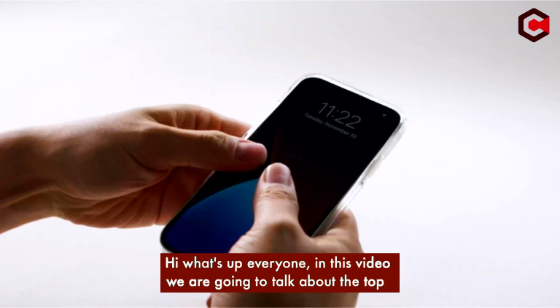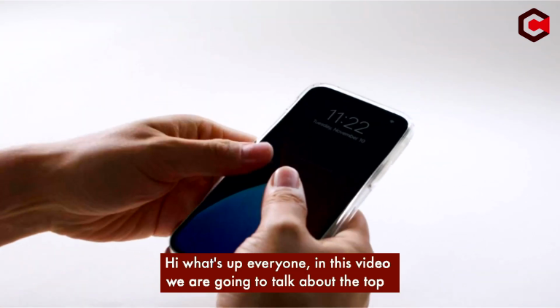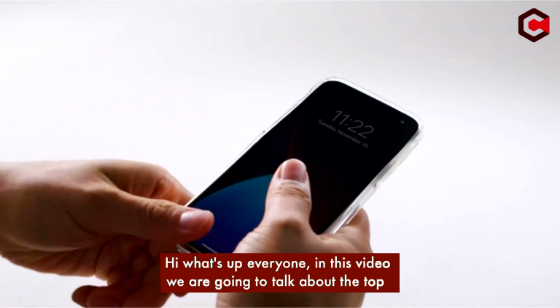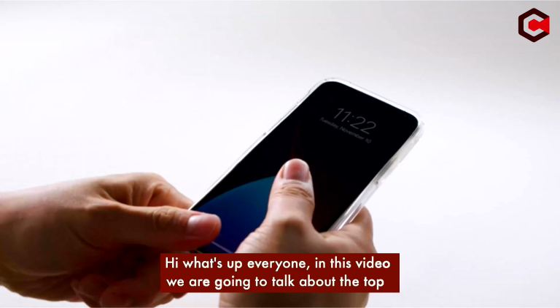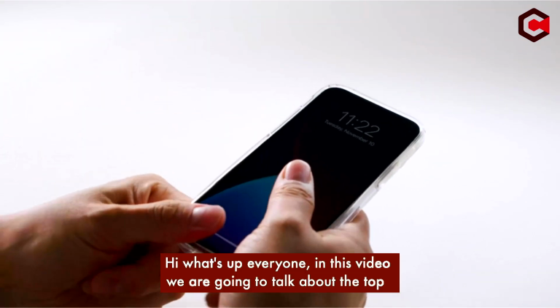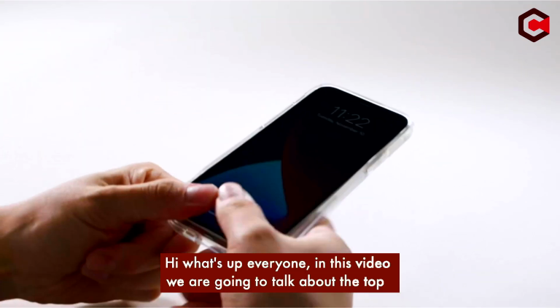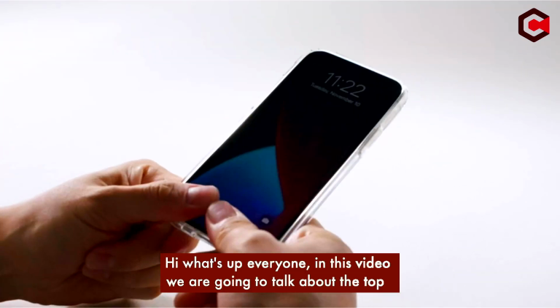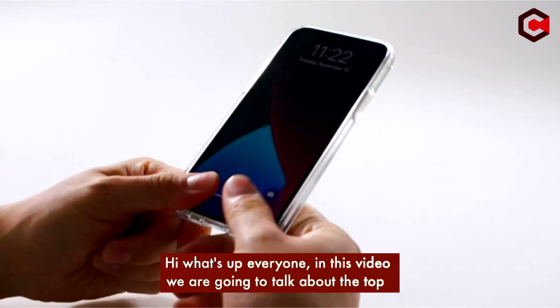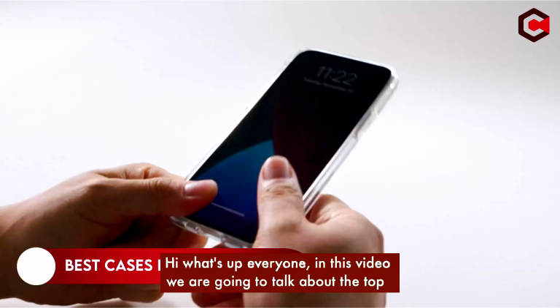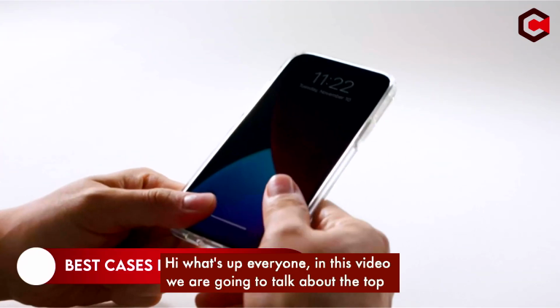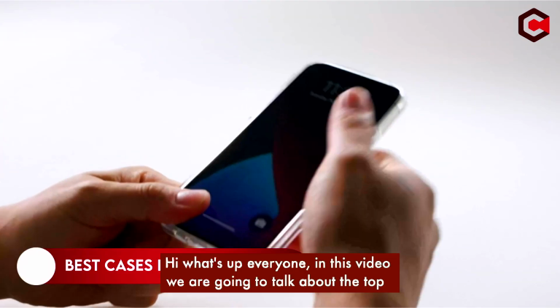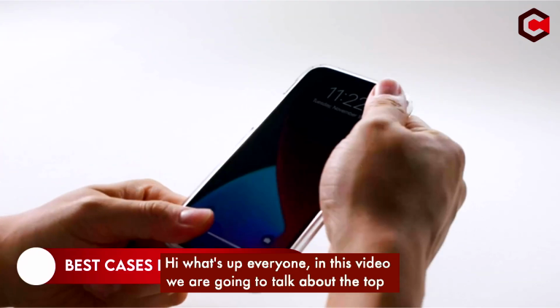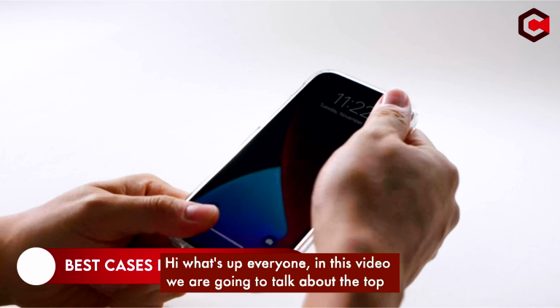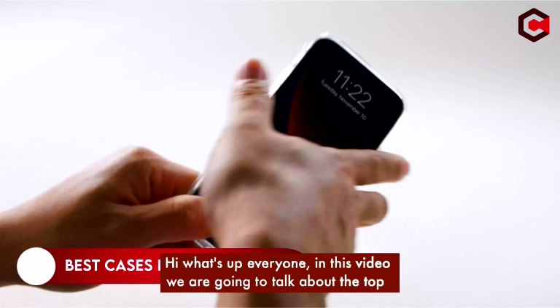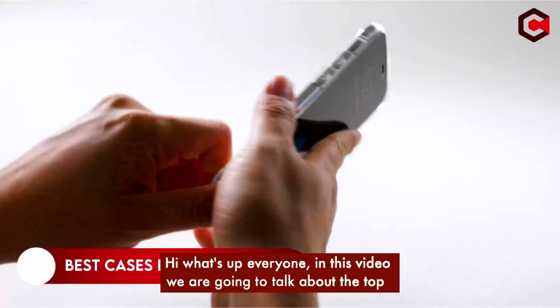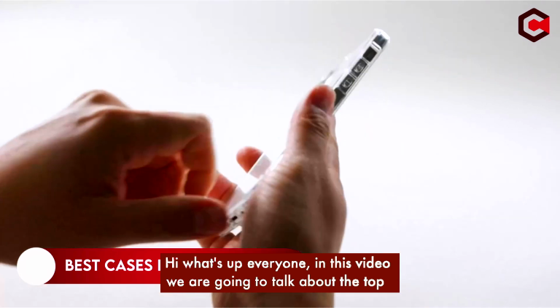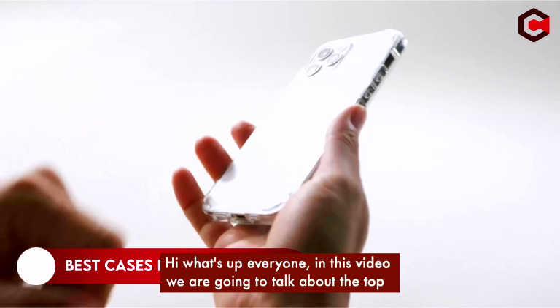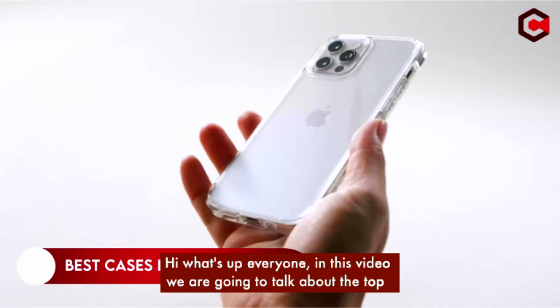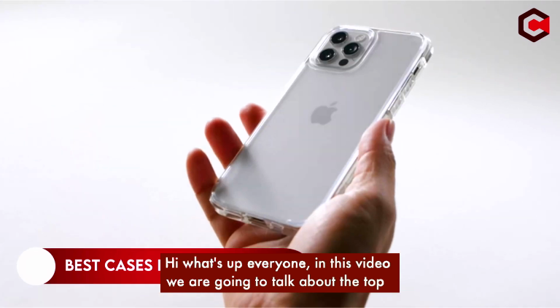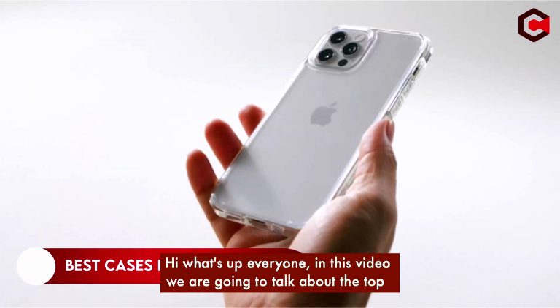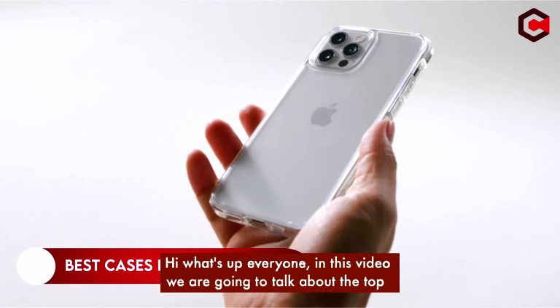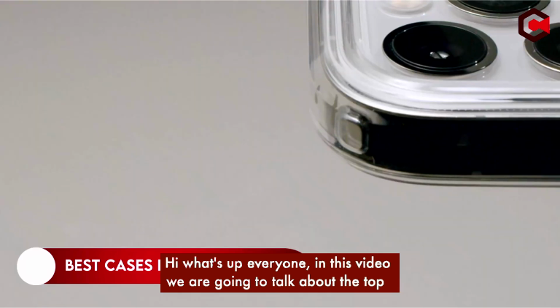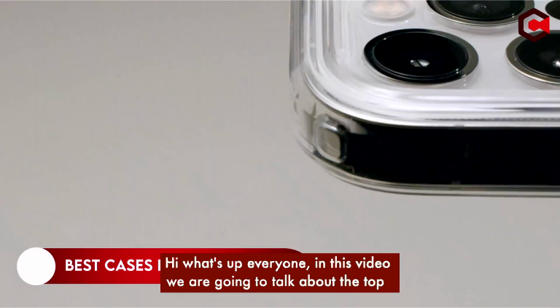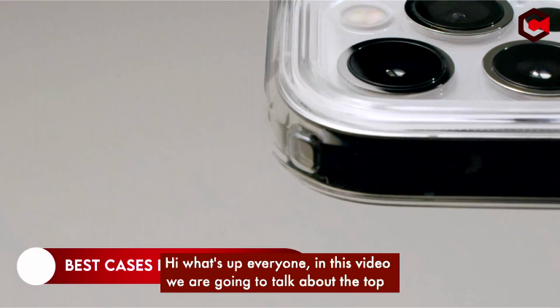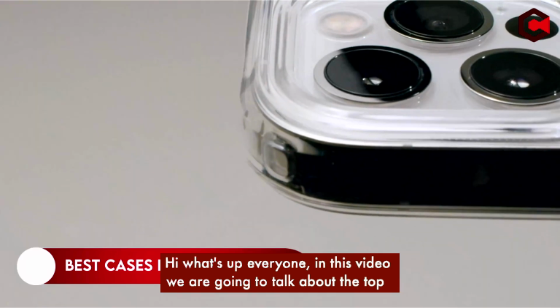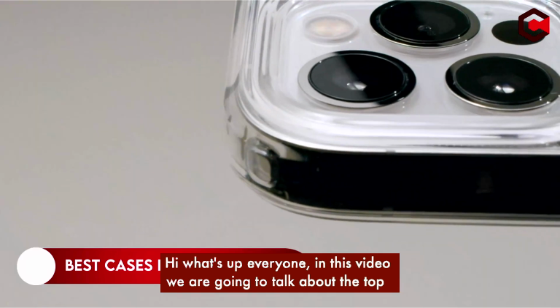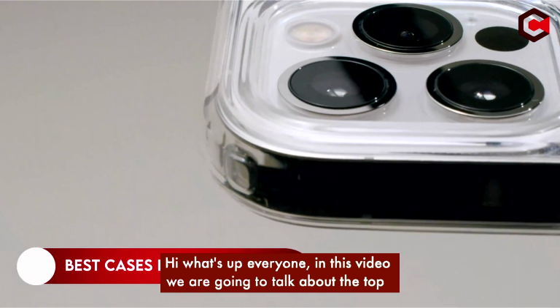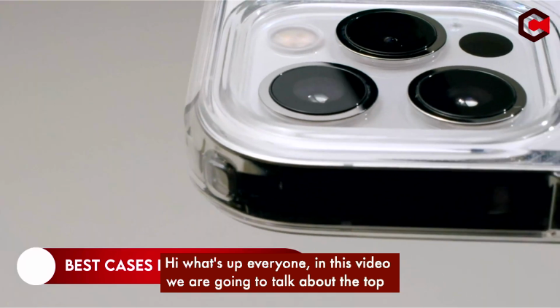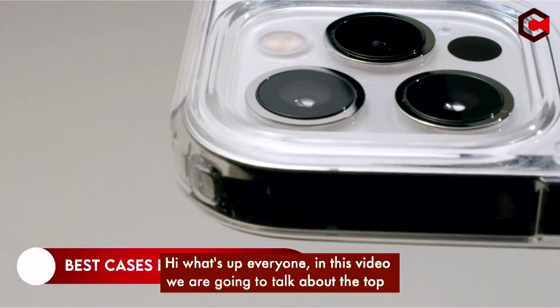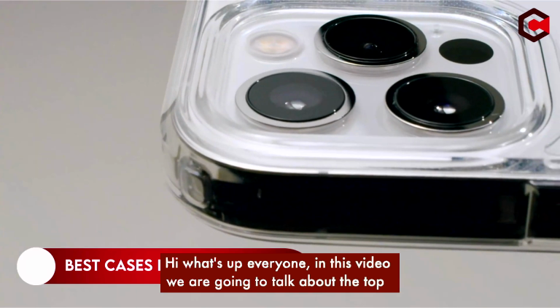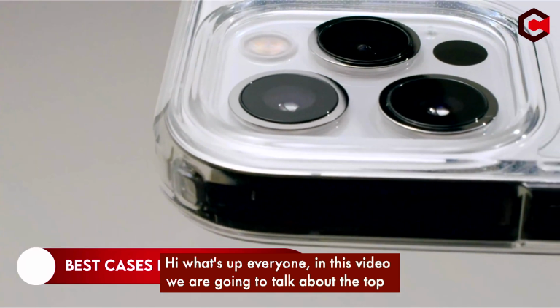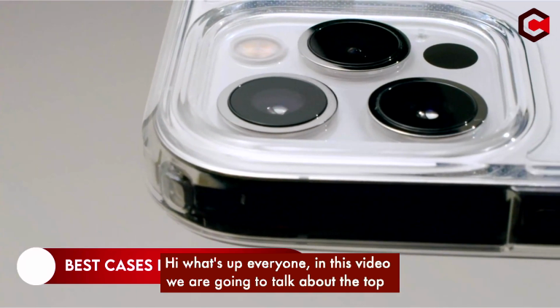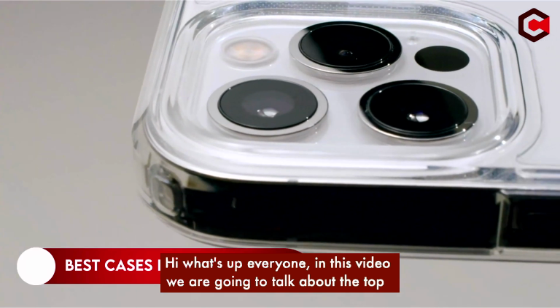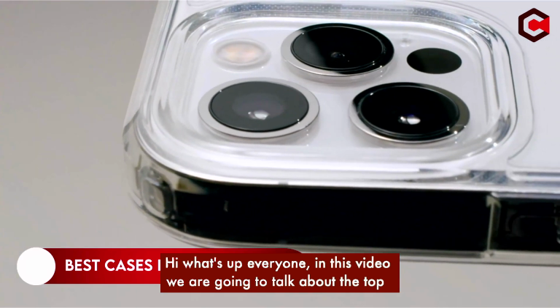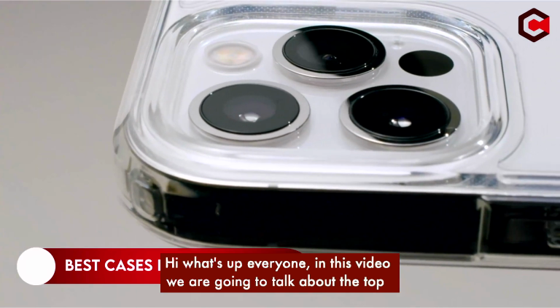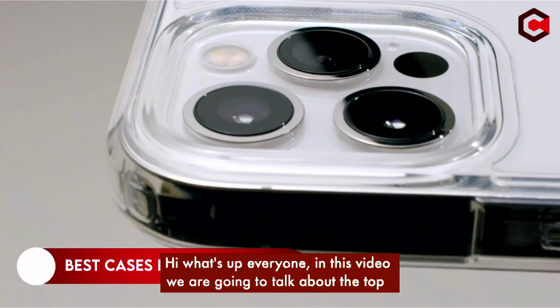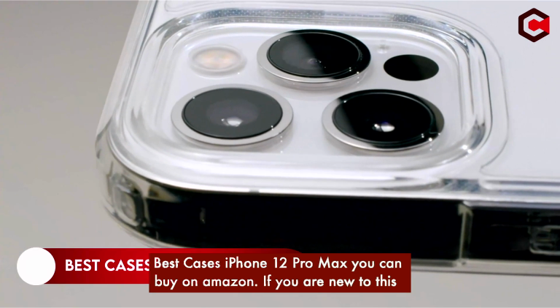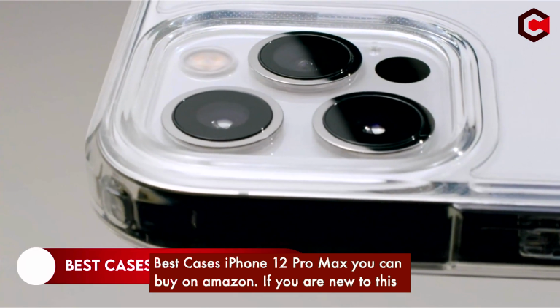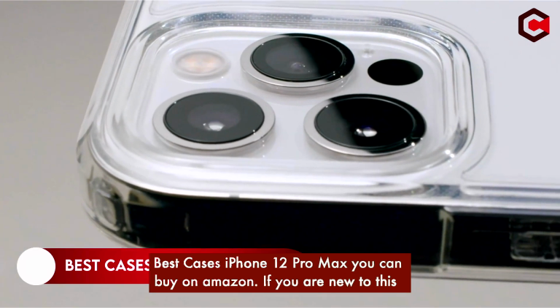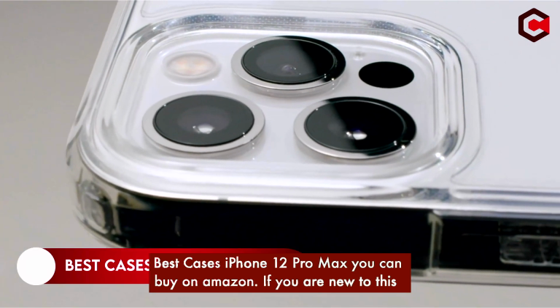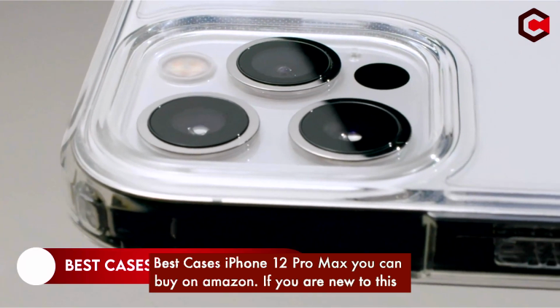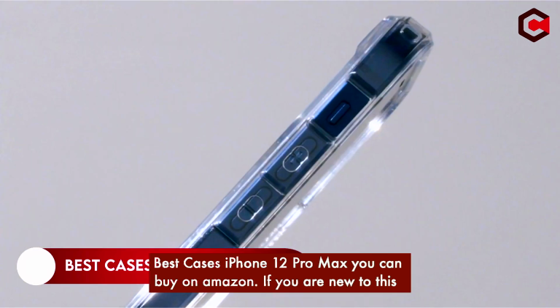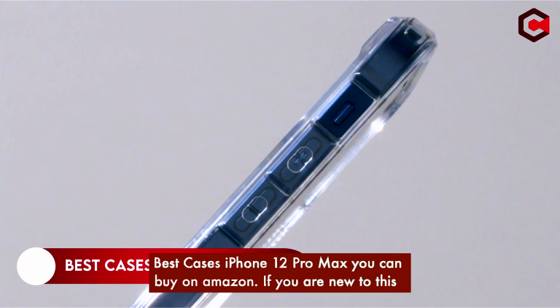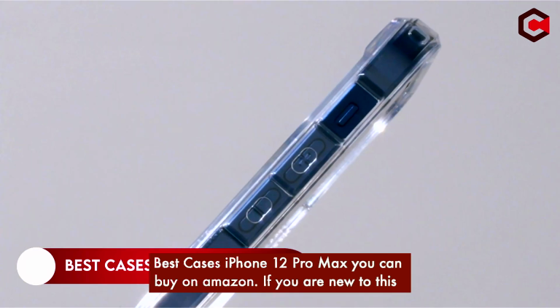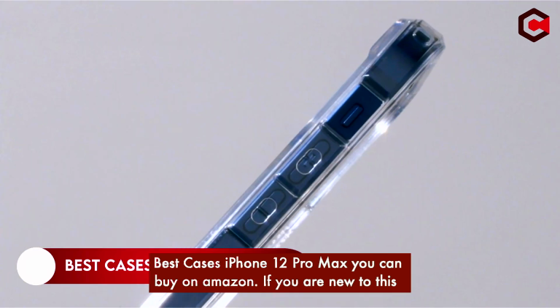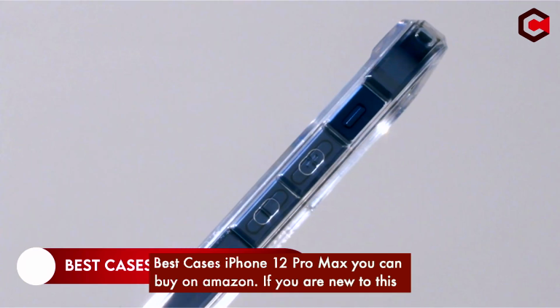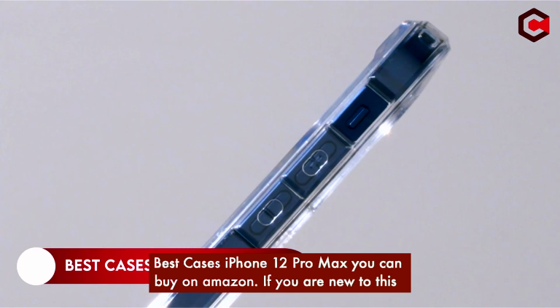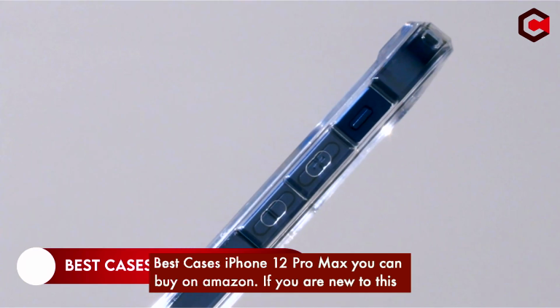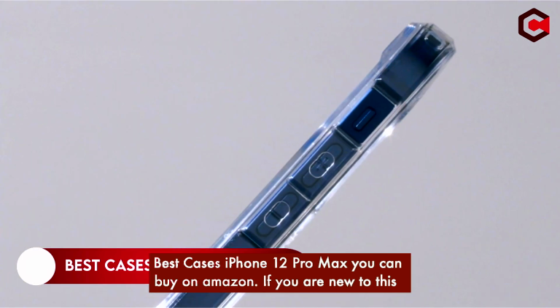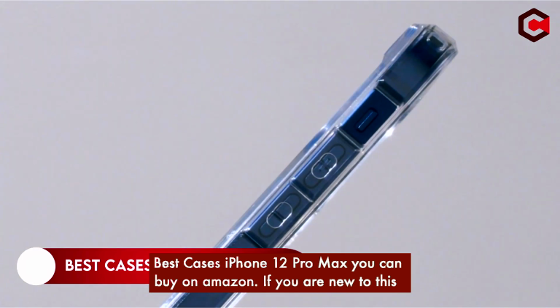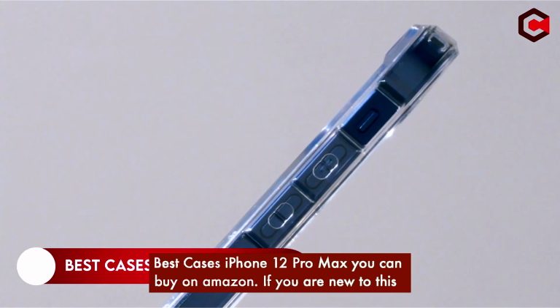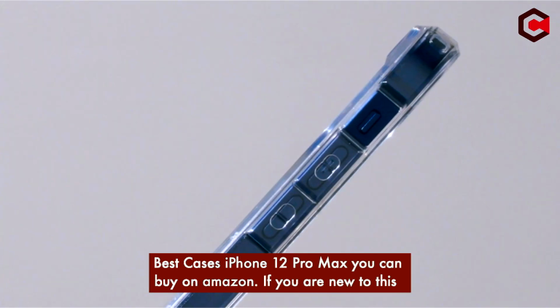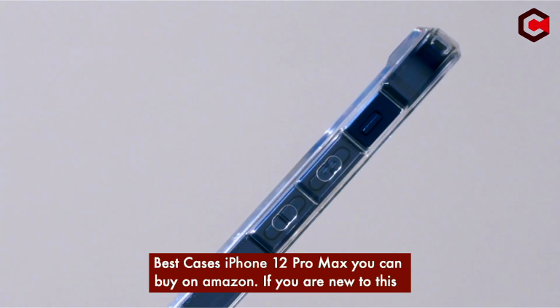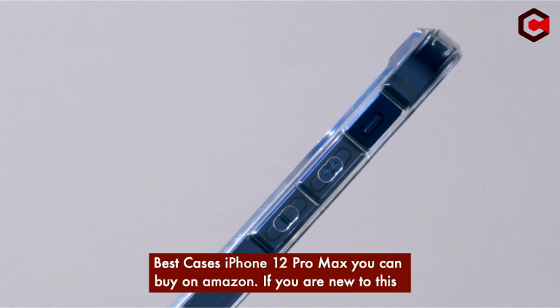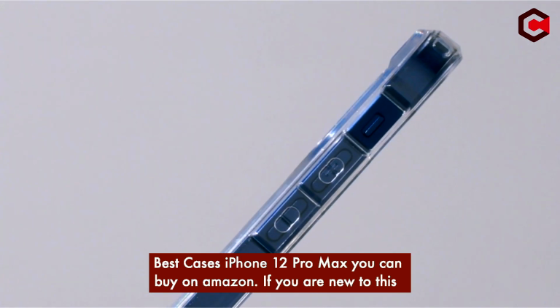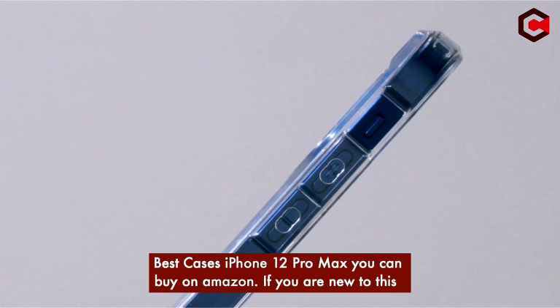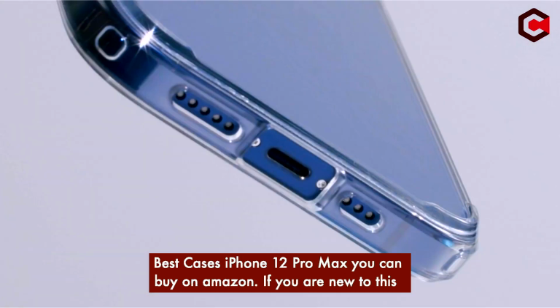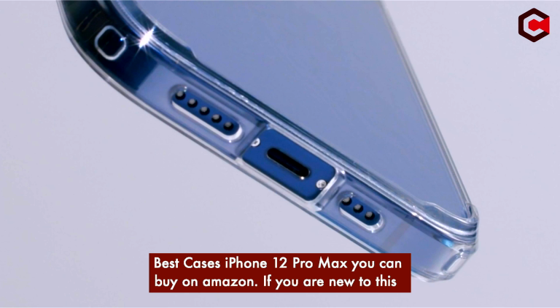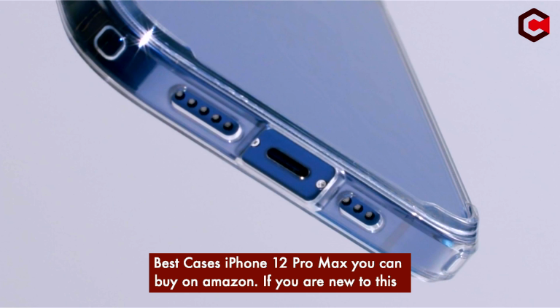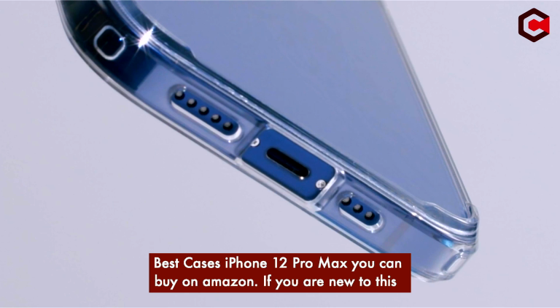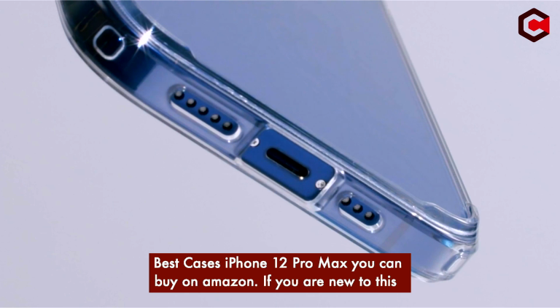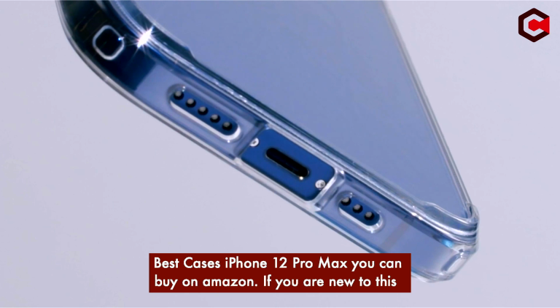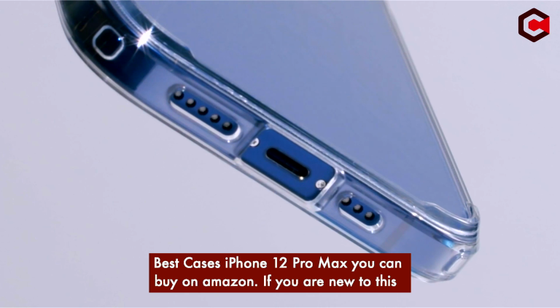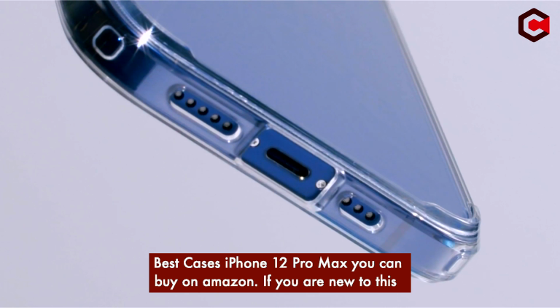Hi, what's up everyone? In this video we are going to talk about top best cases for the iPhone 12 Pro Max you can buy on Amazon.